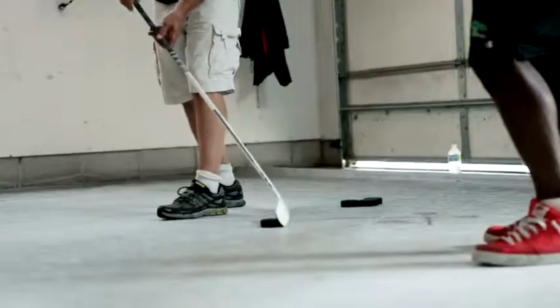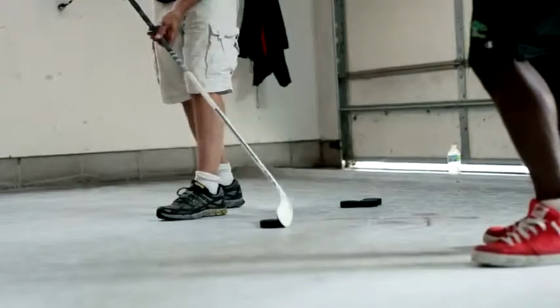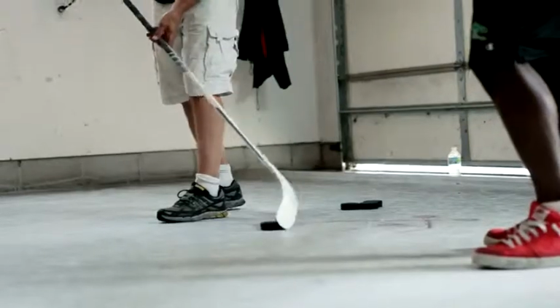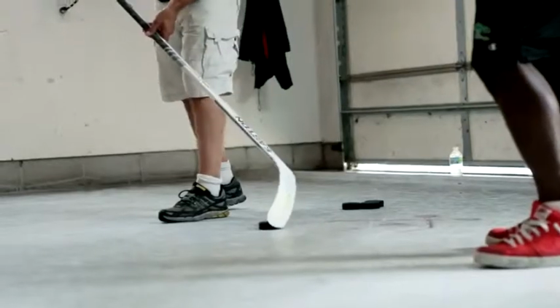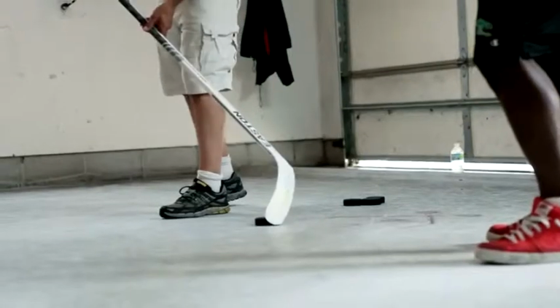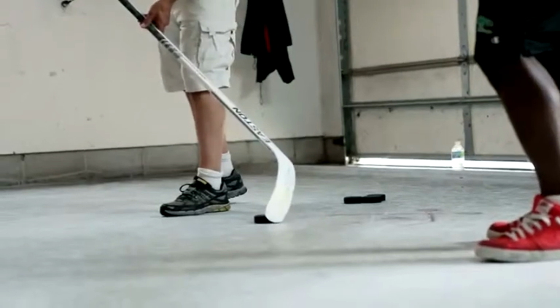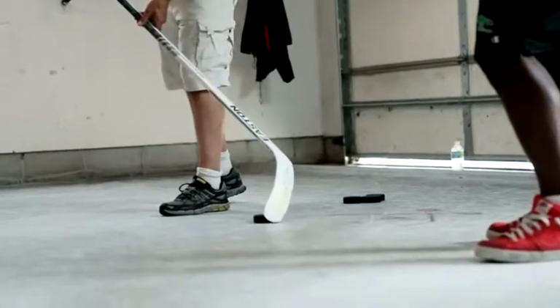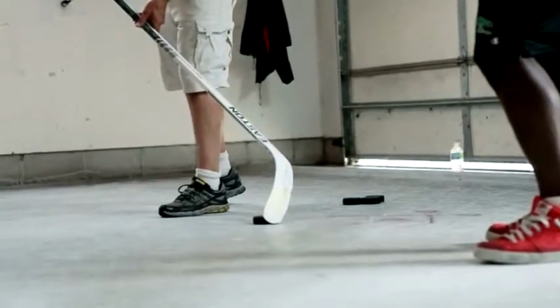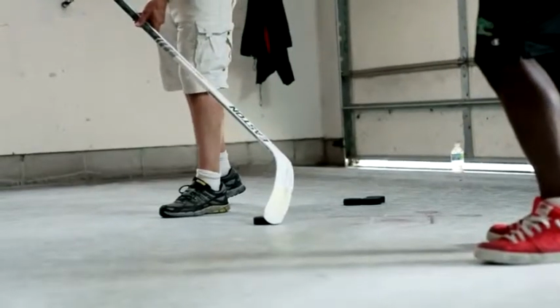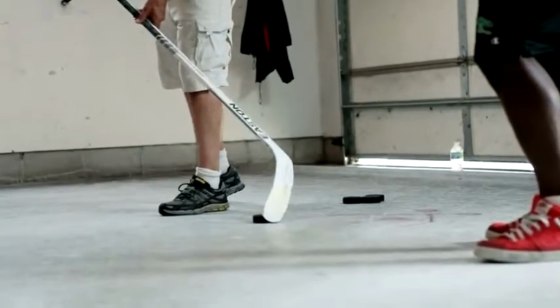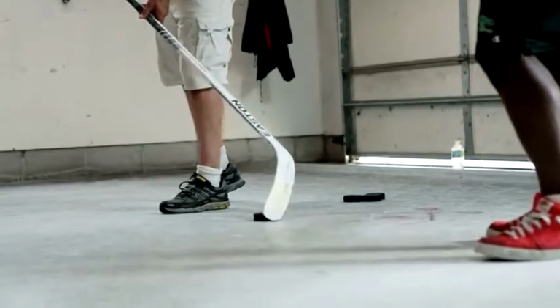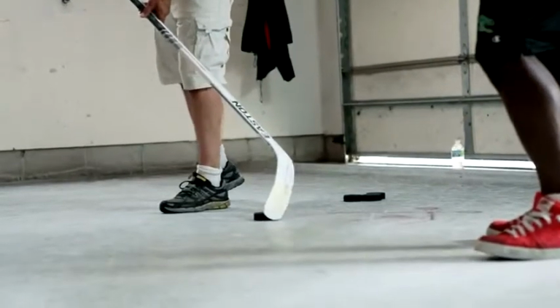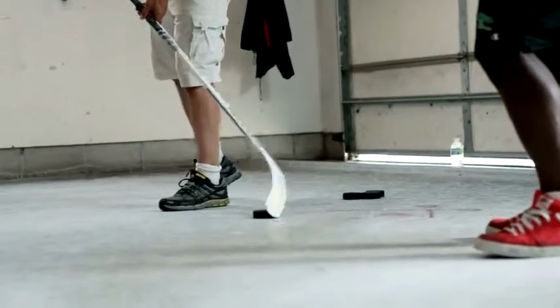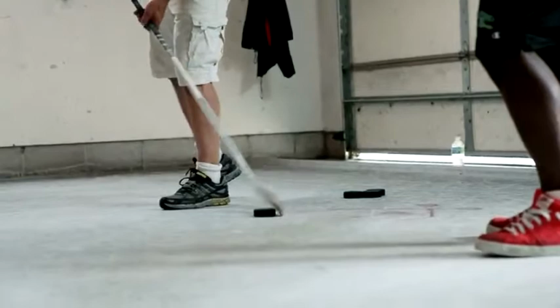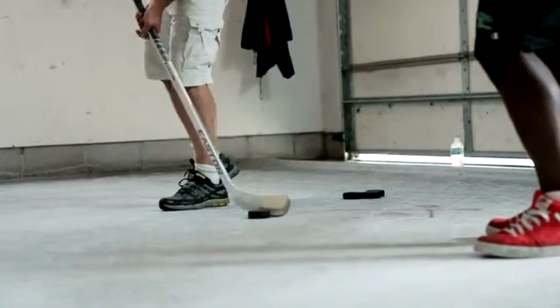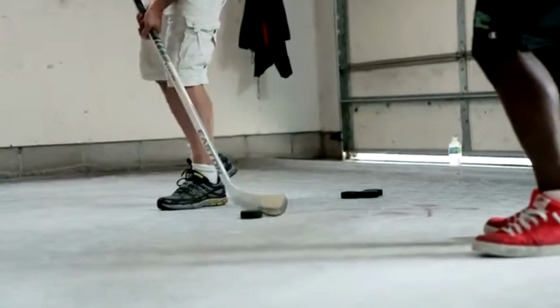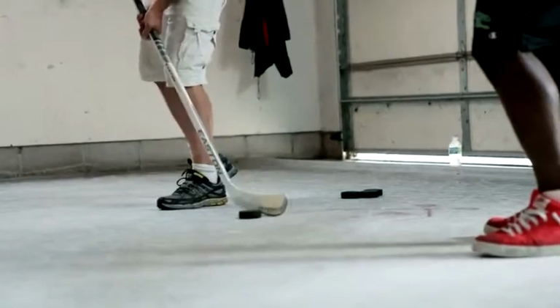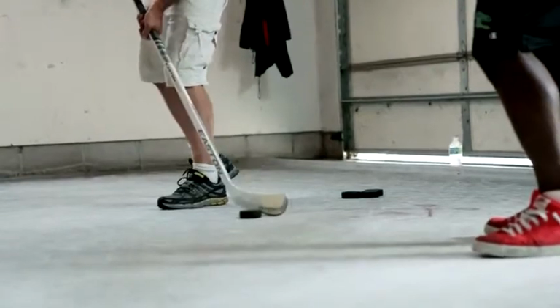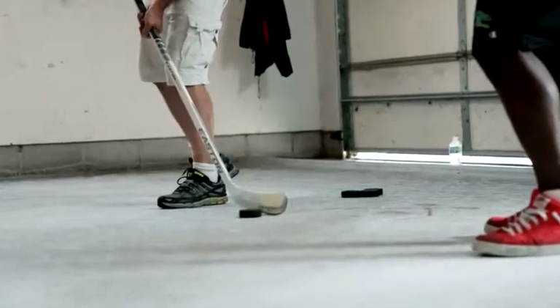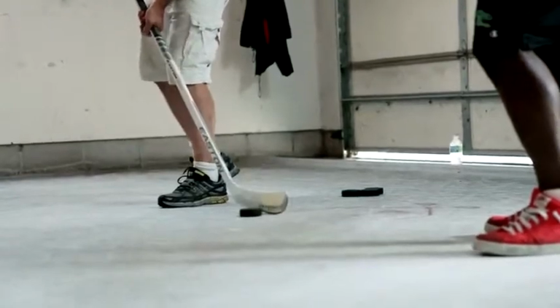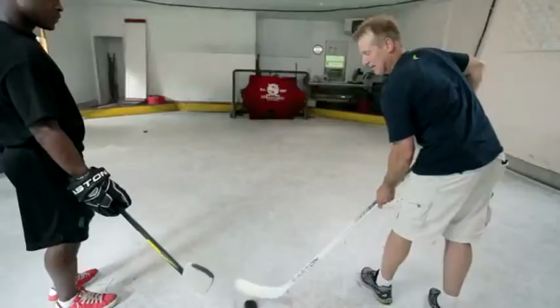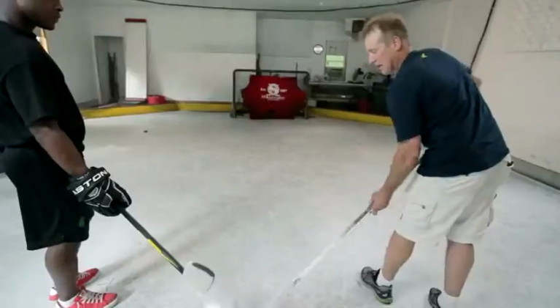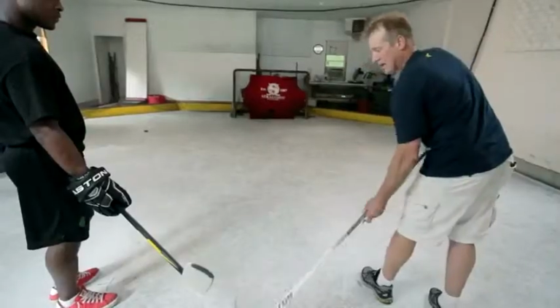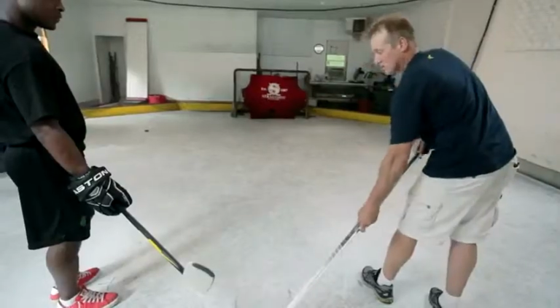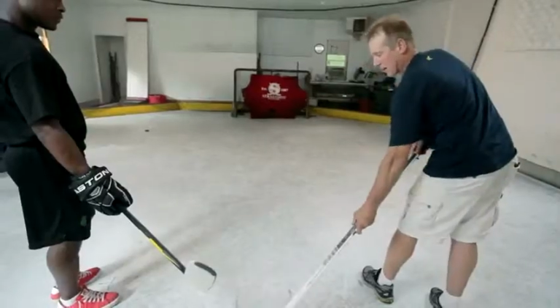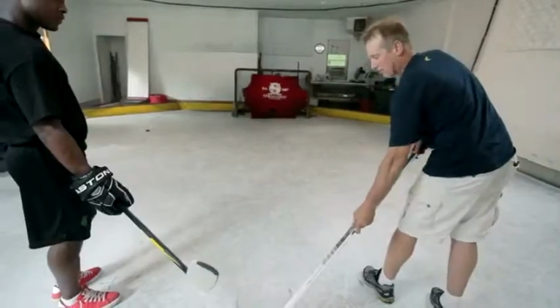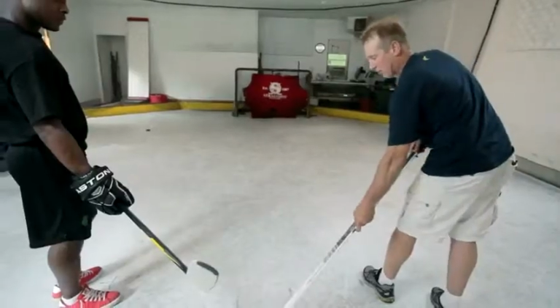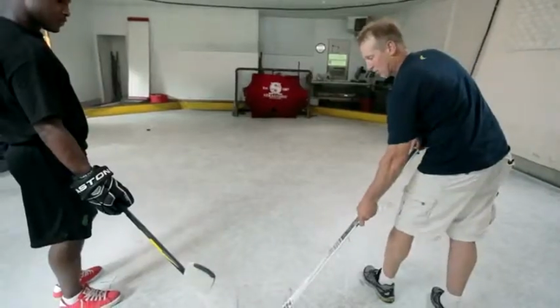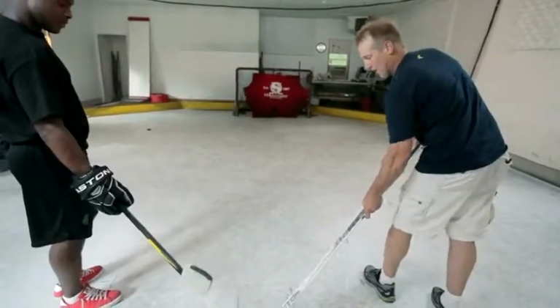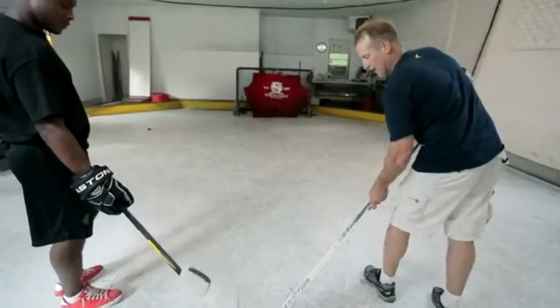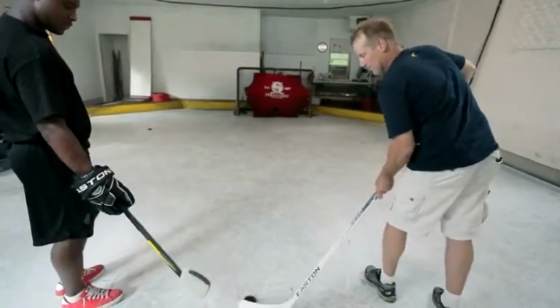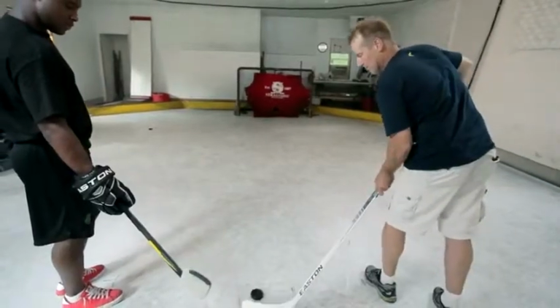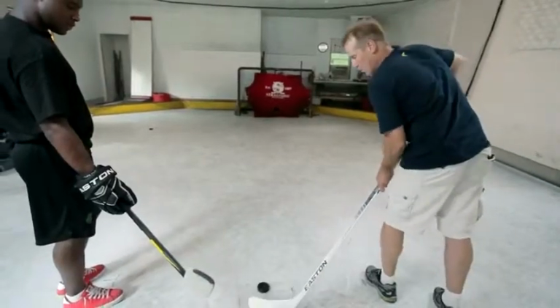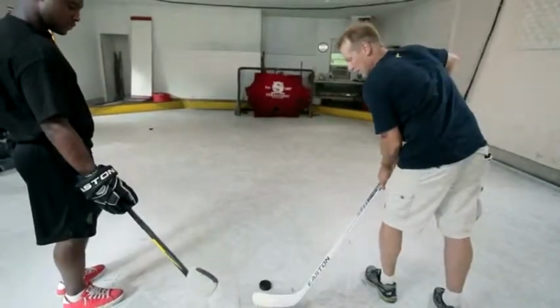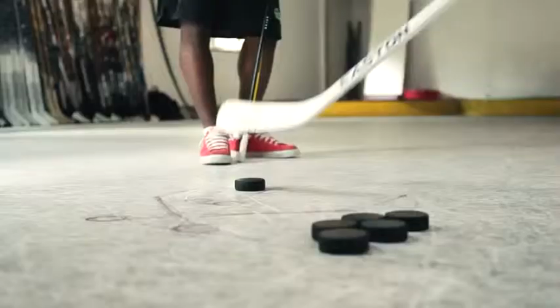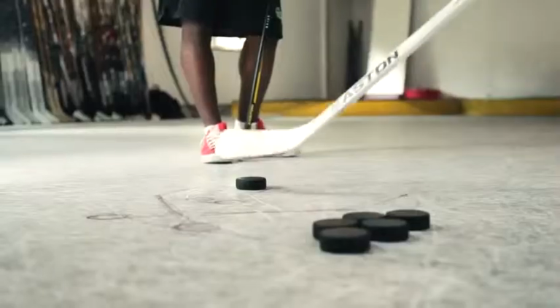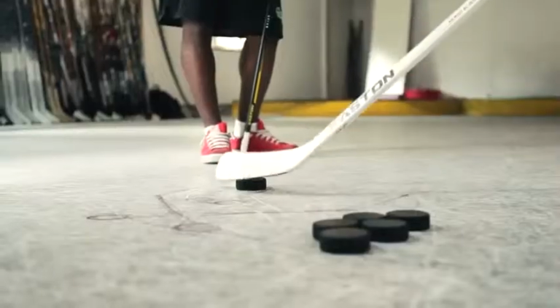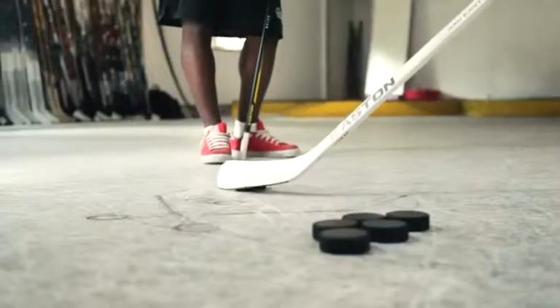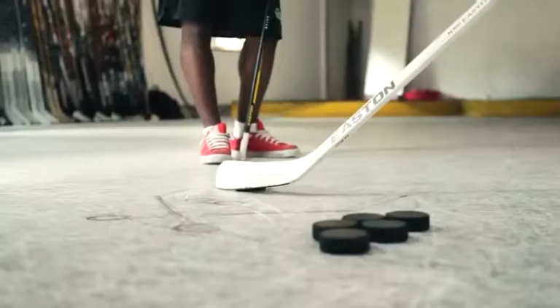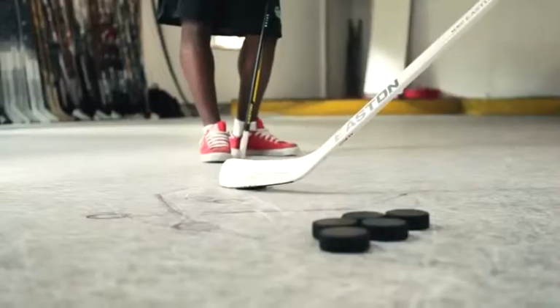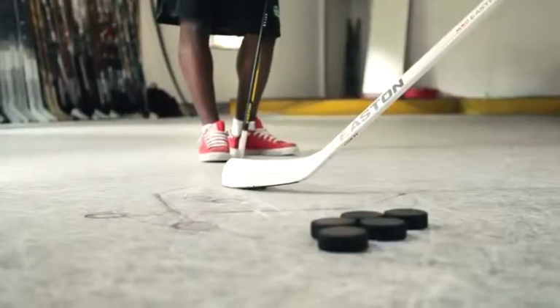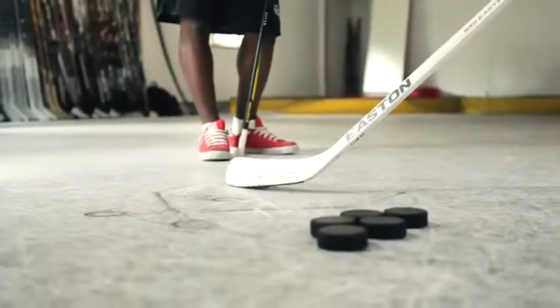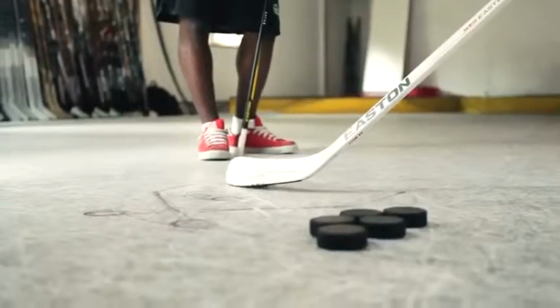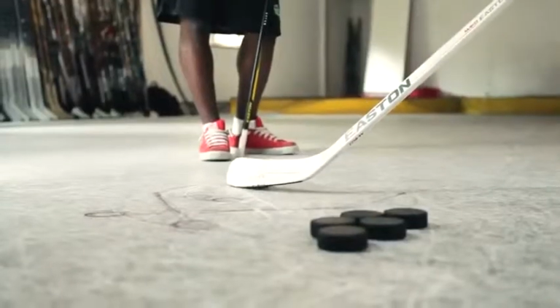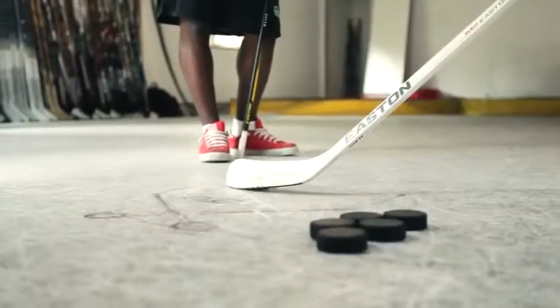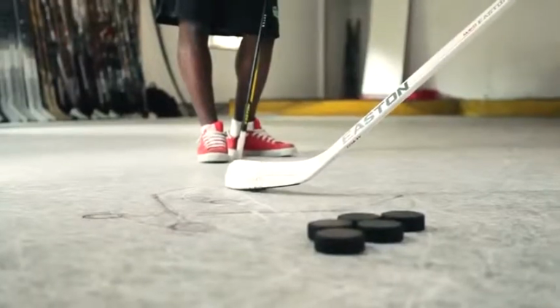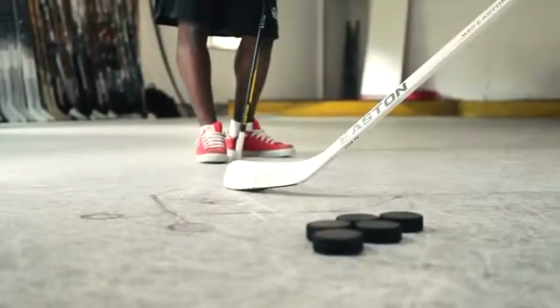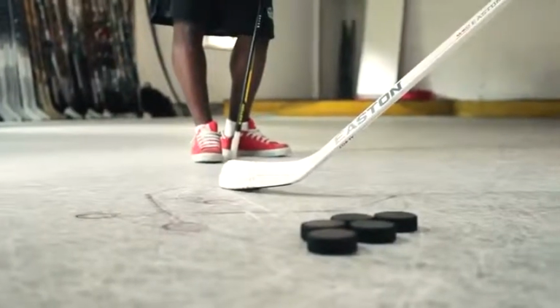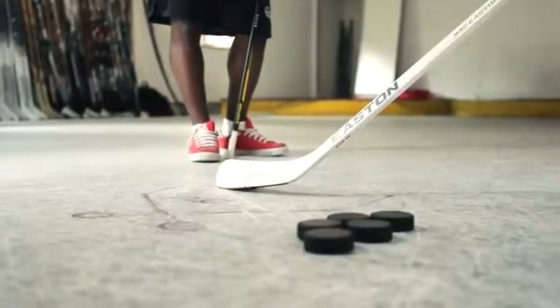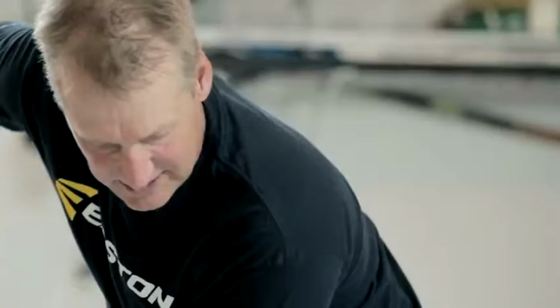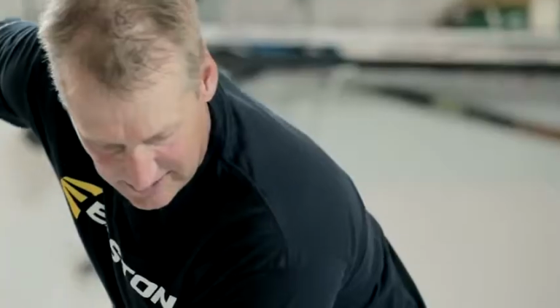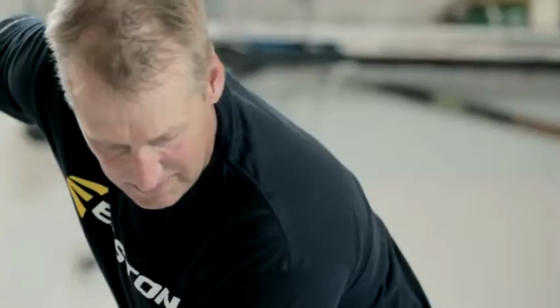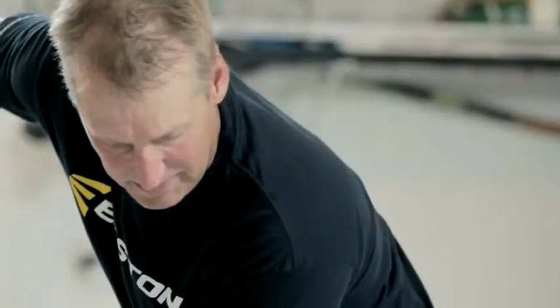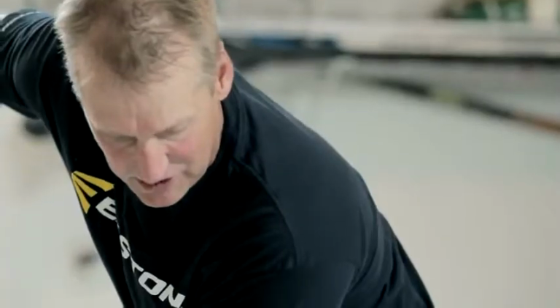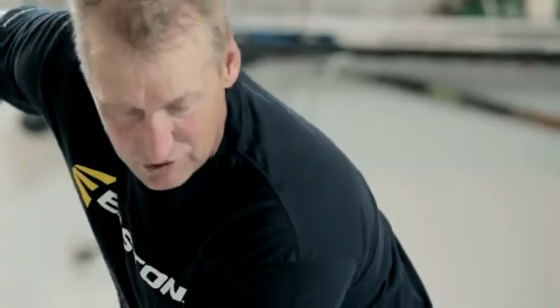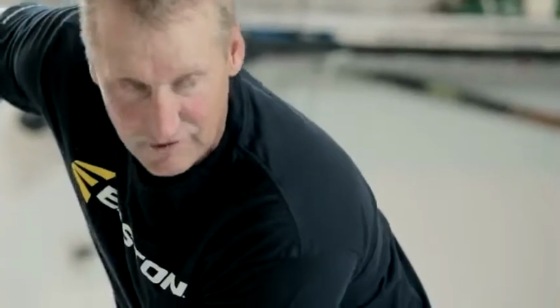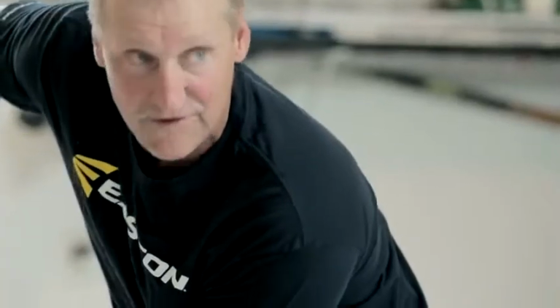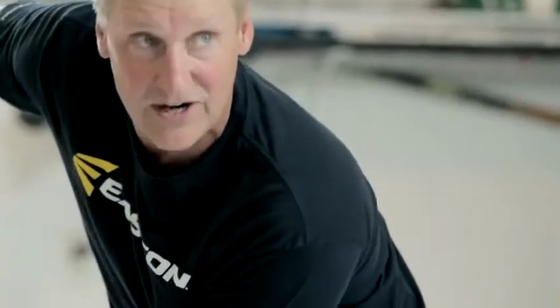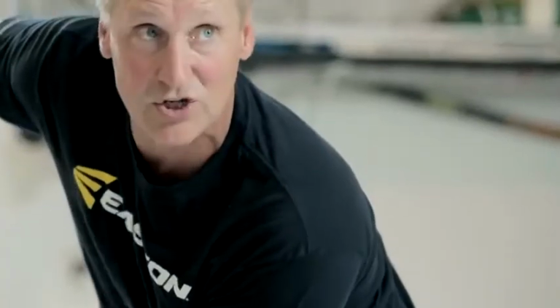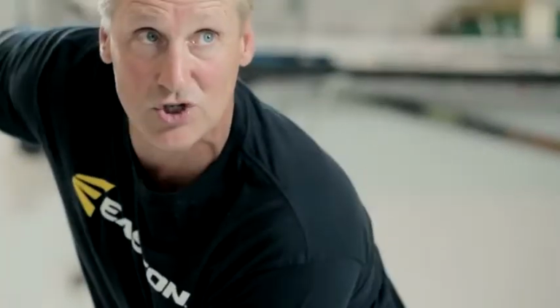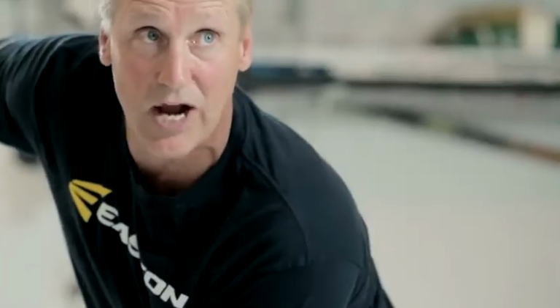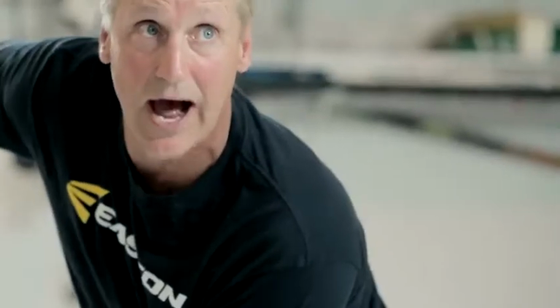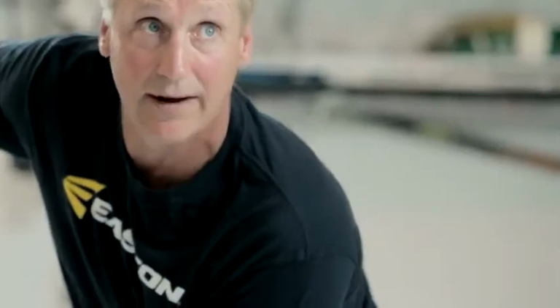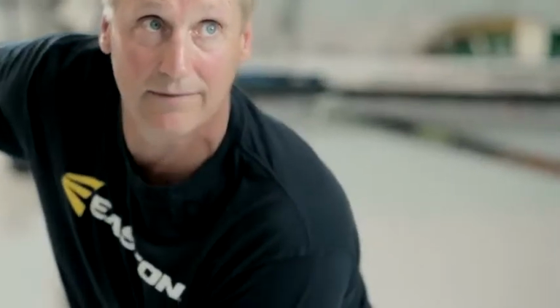If your heel gets way up, you've got to snap all the way down through it. So try to pull it in, load it up, make sure the heel is close to the ice, and then make sure you finish your shot.